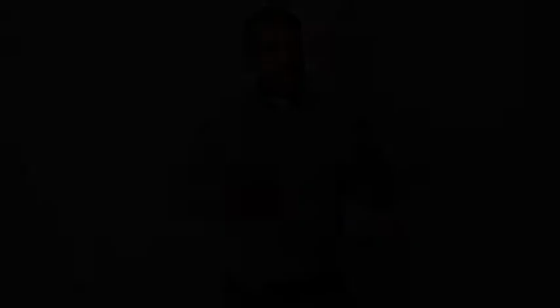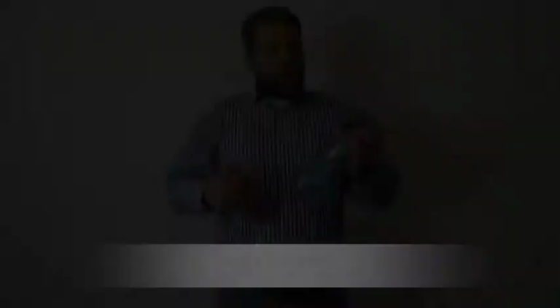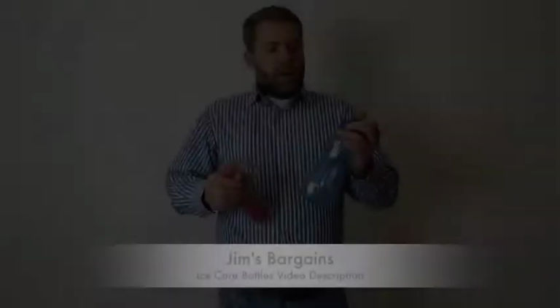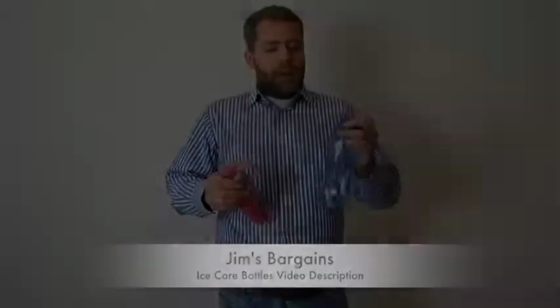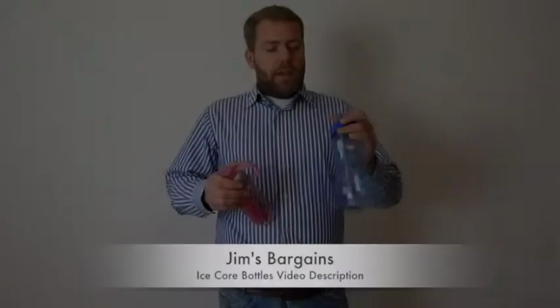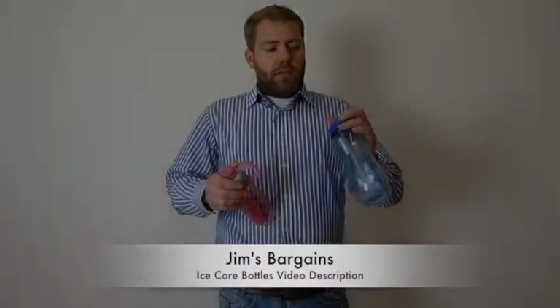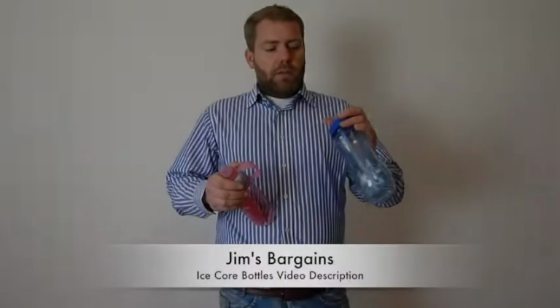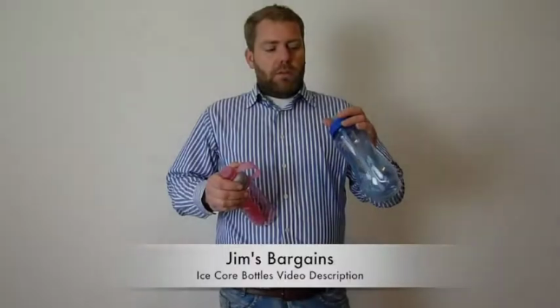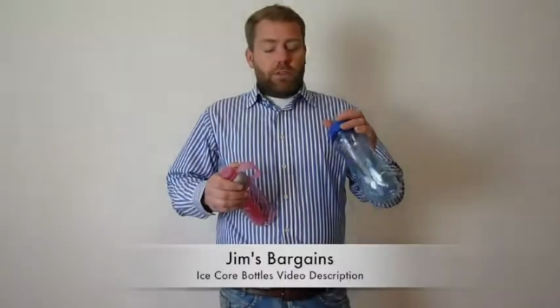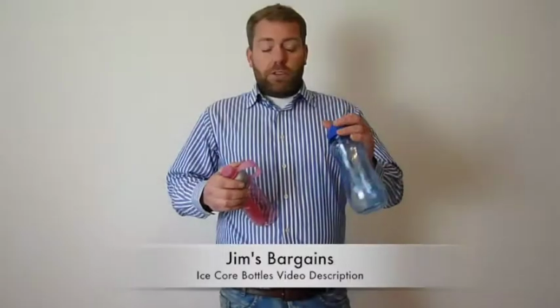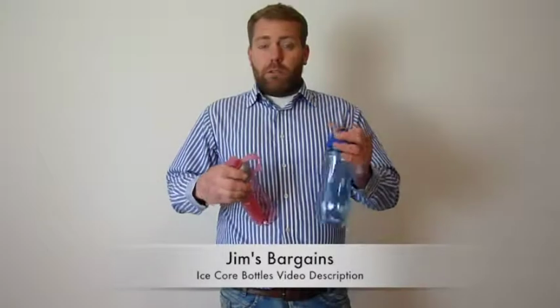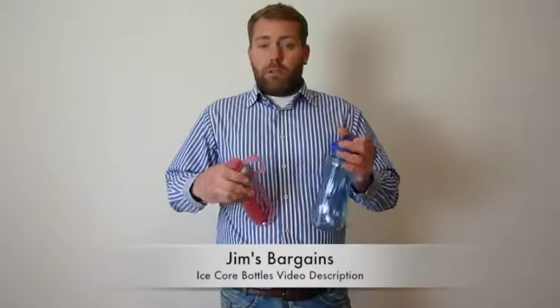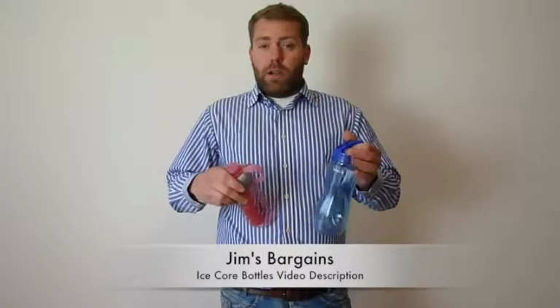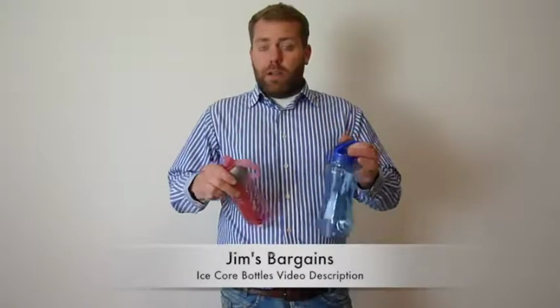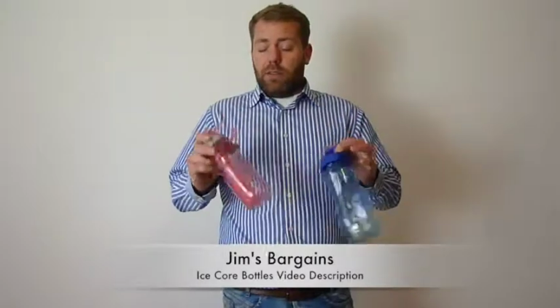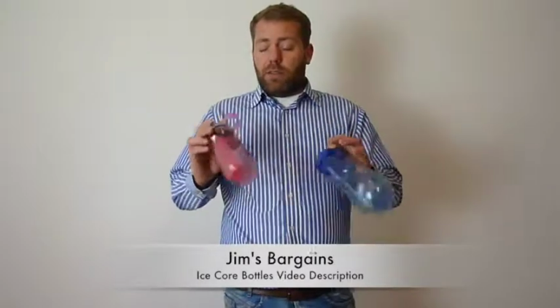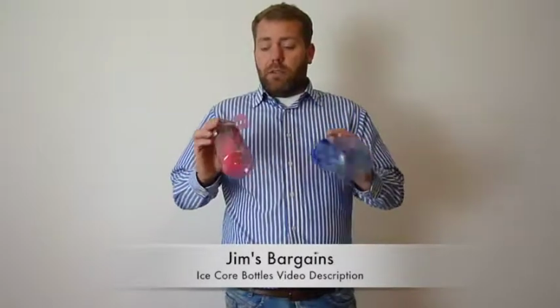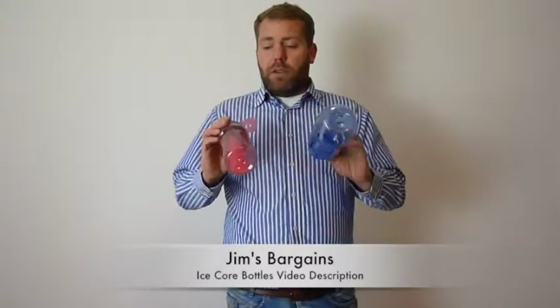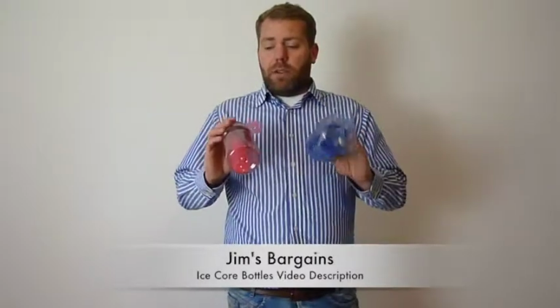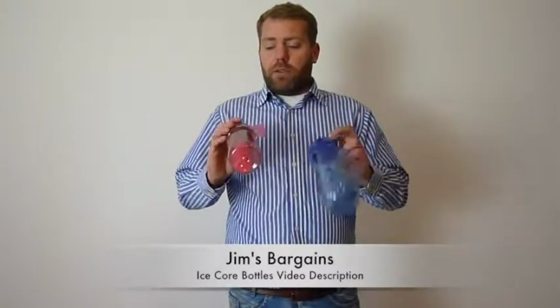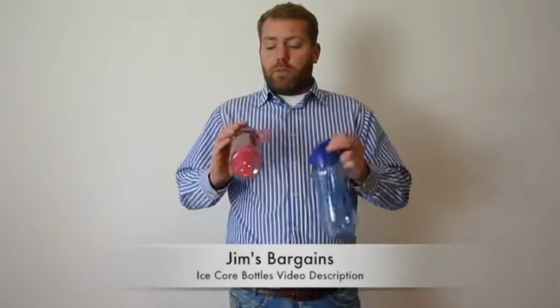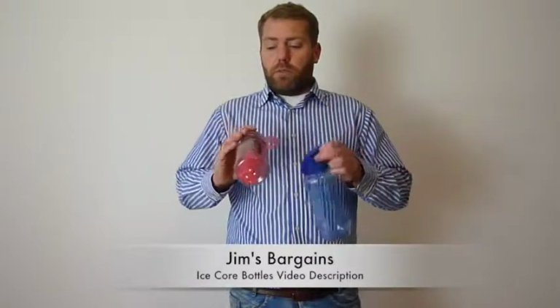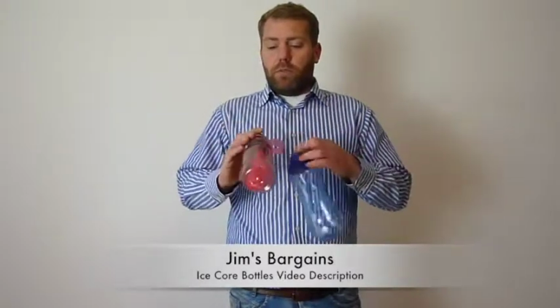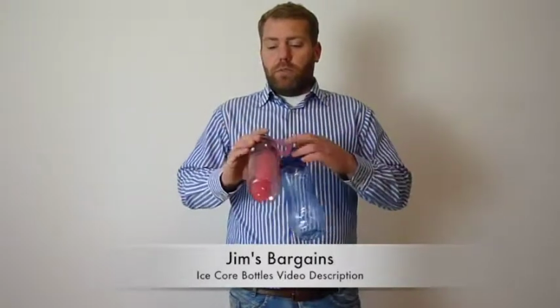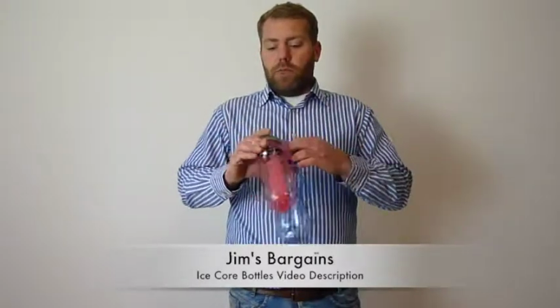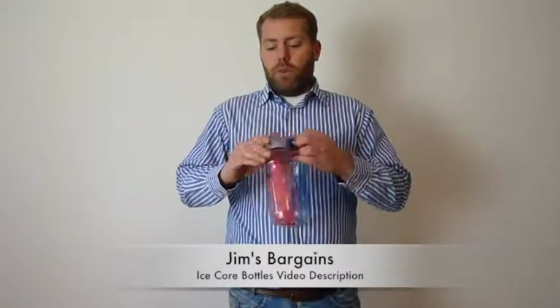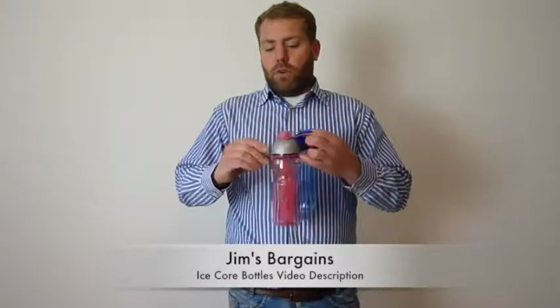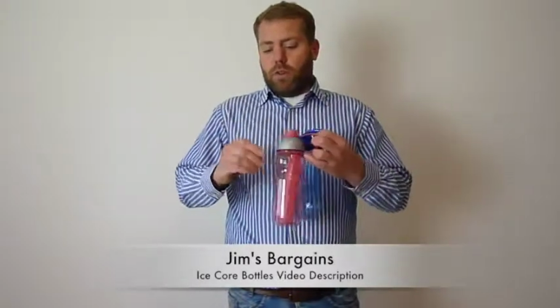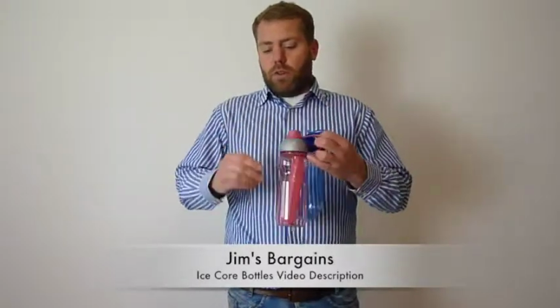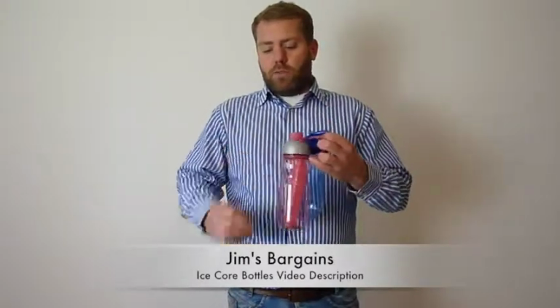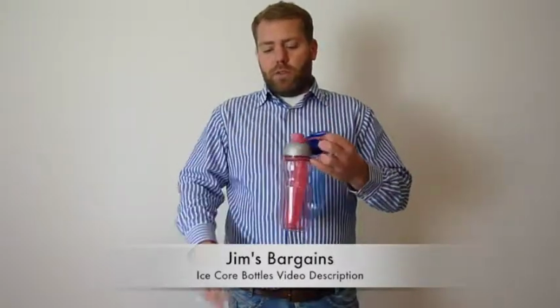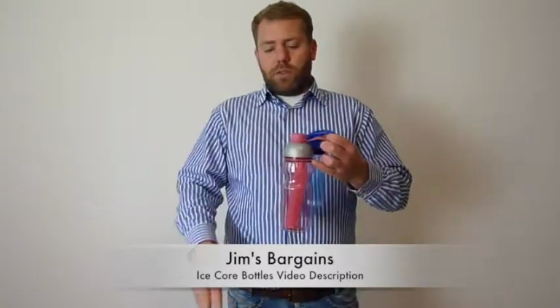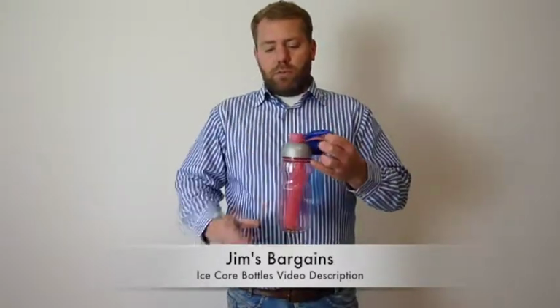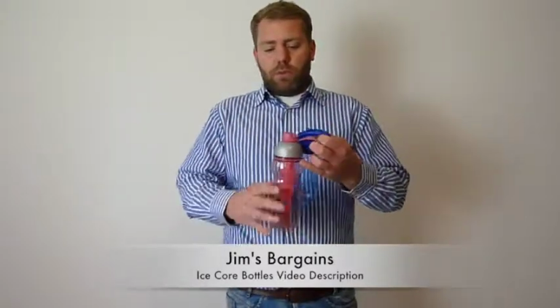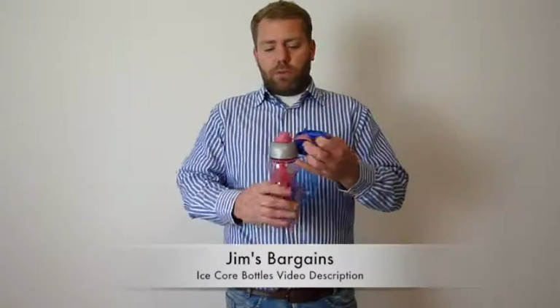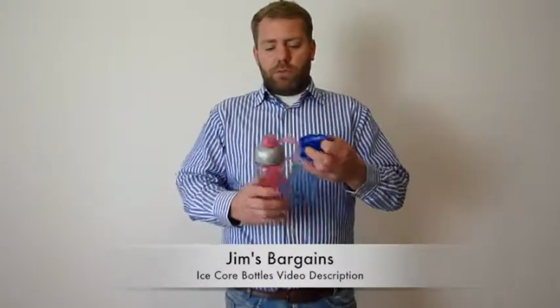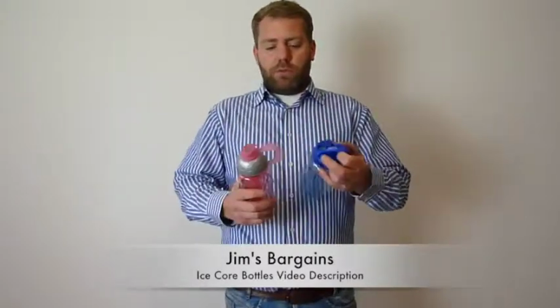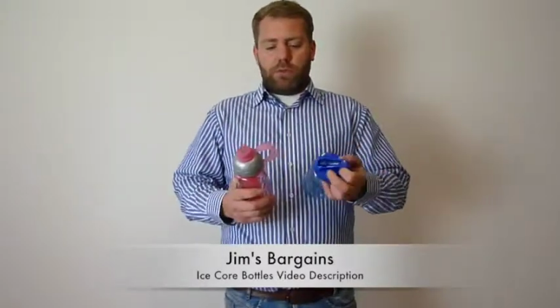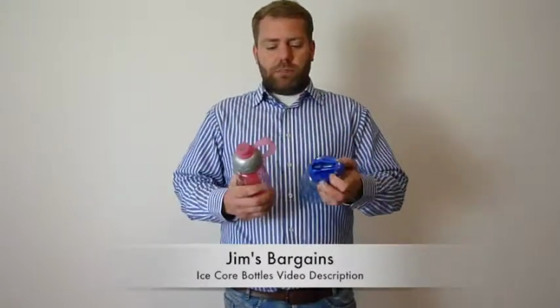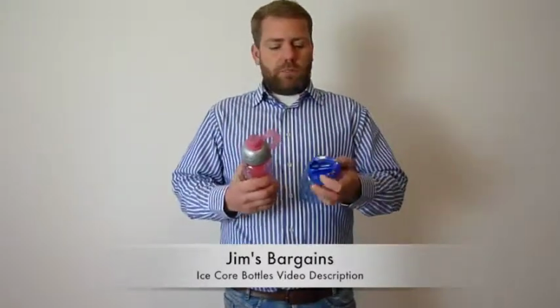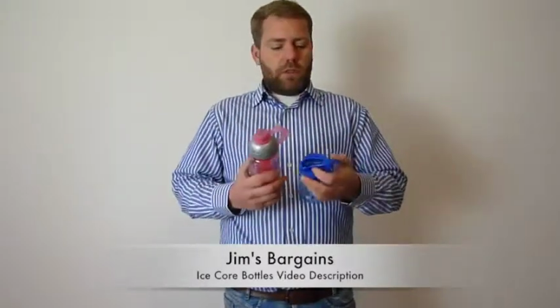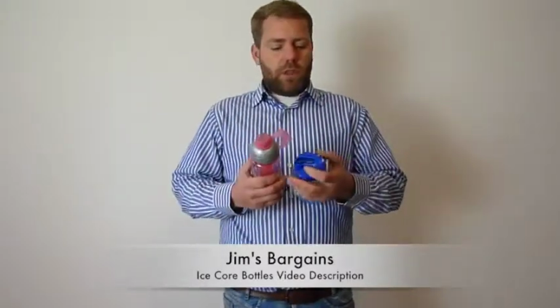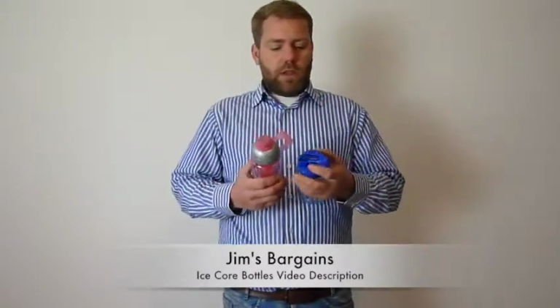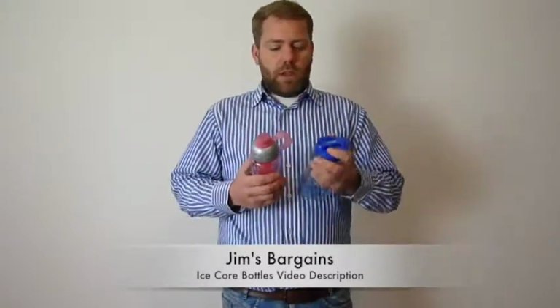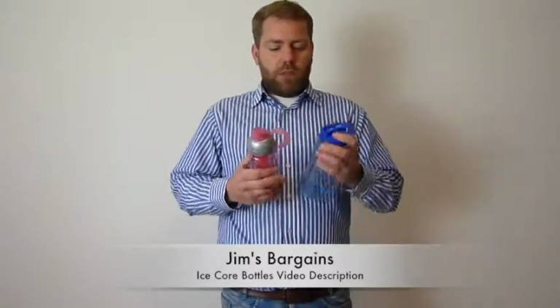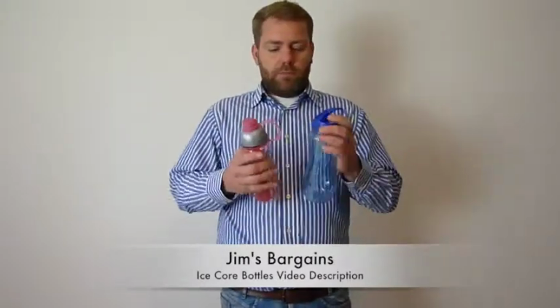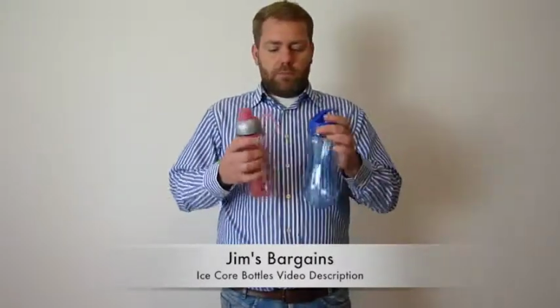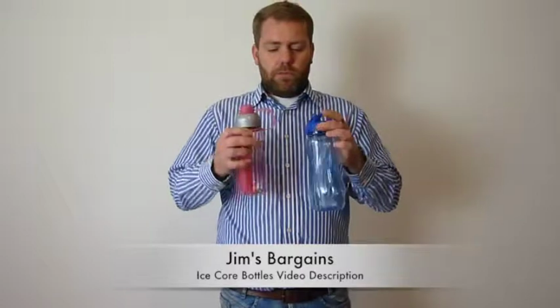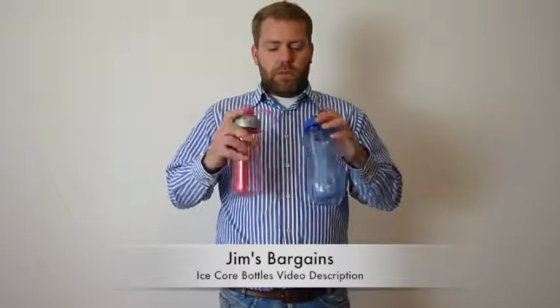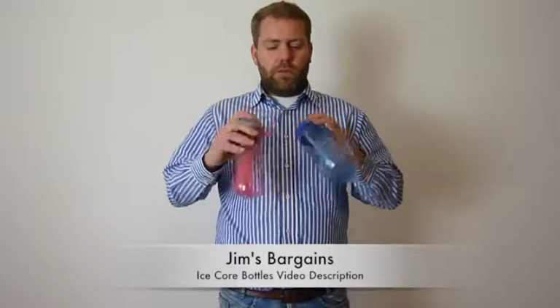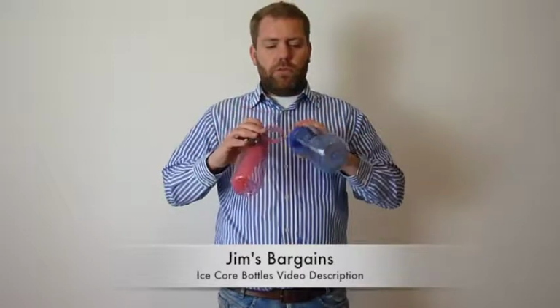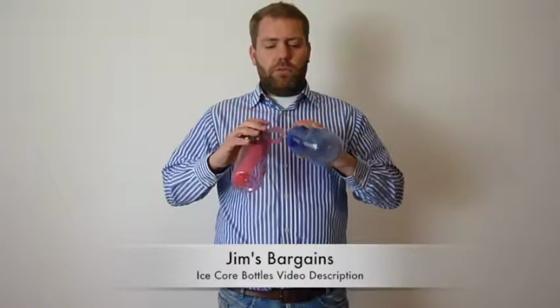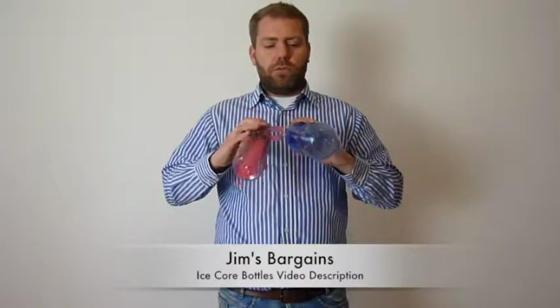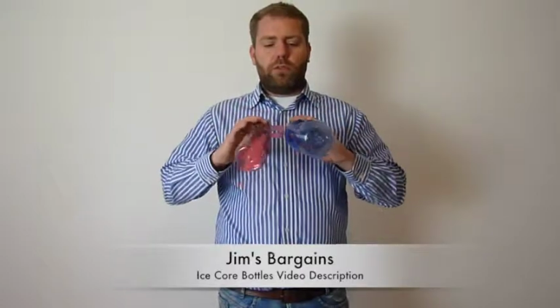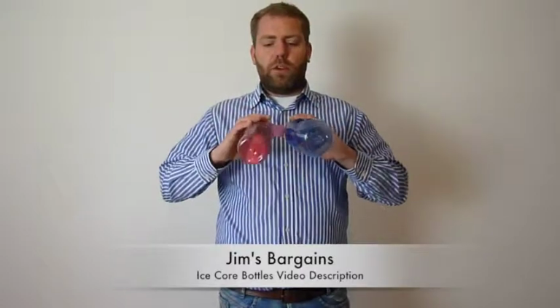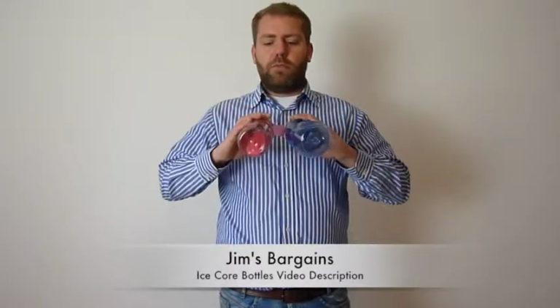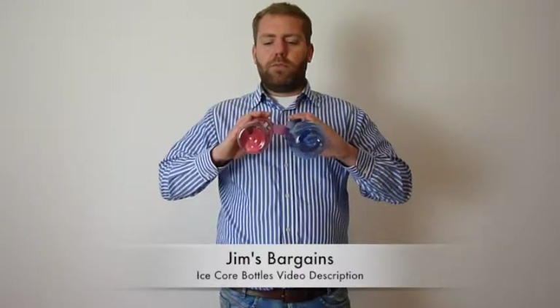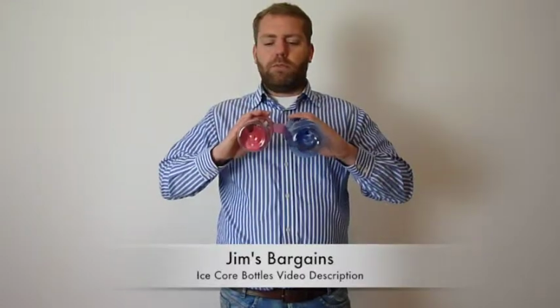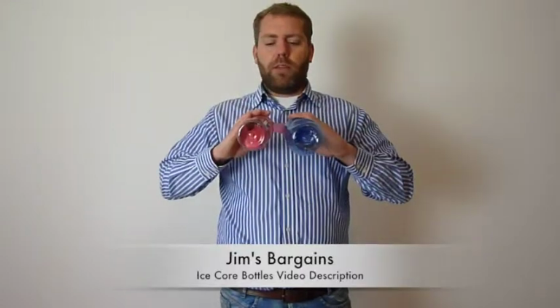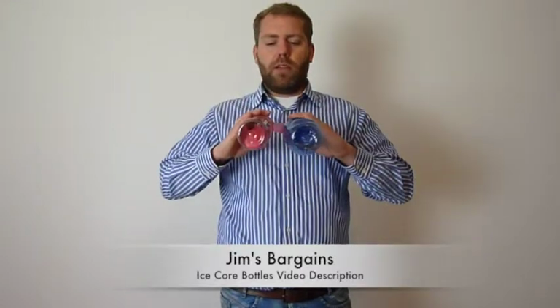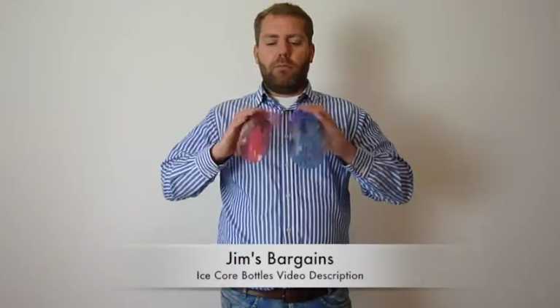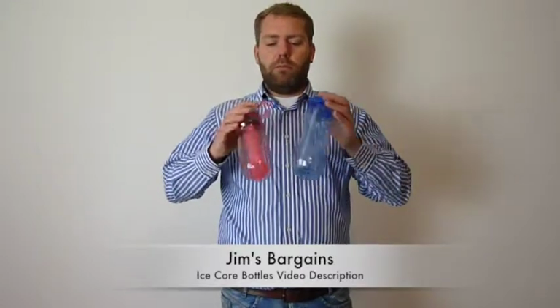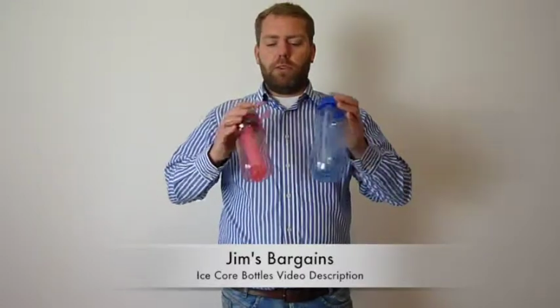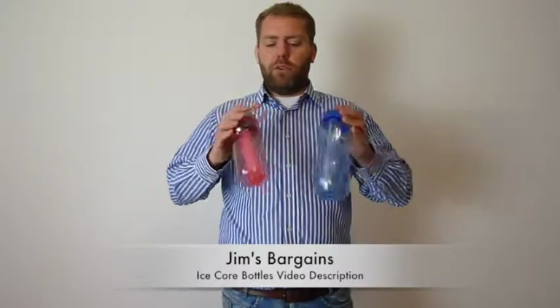Hi, welcome to Jim's Bargains. A video description for drinks bottles. Two types: pink and blue.